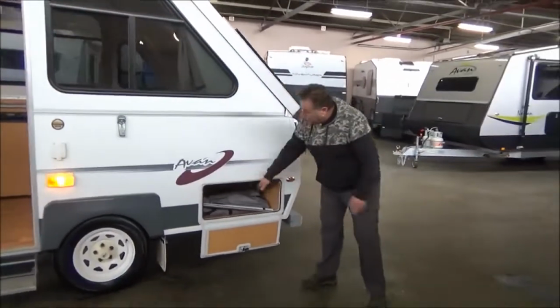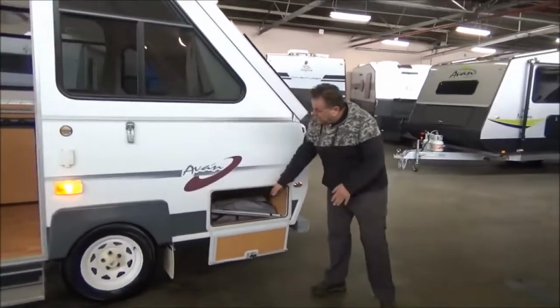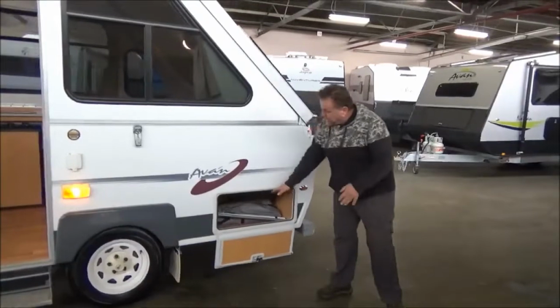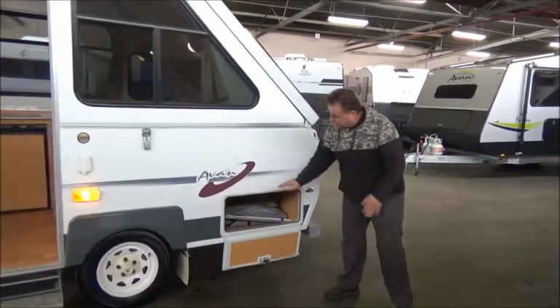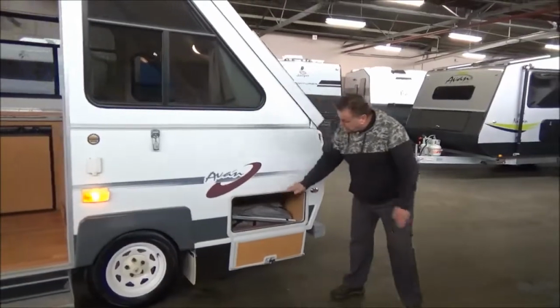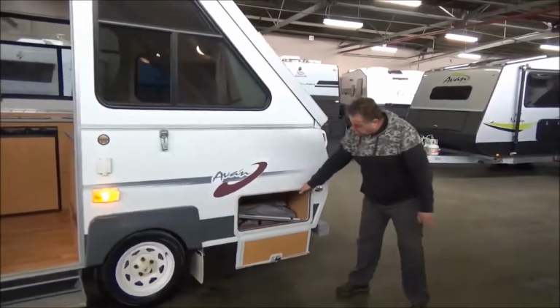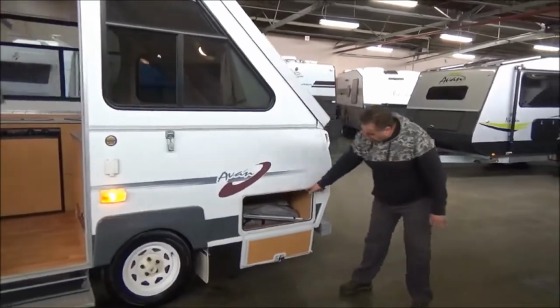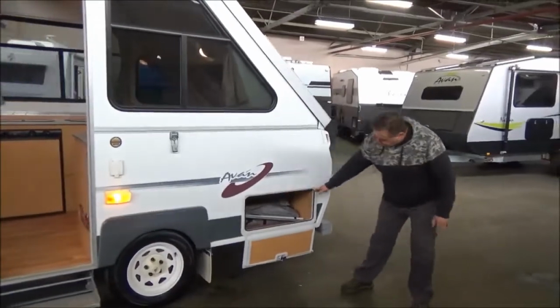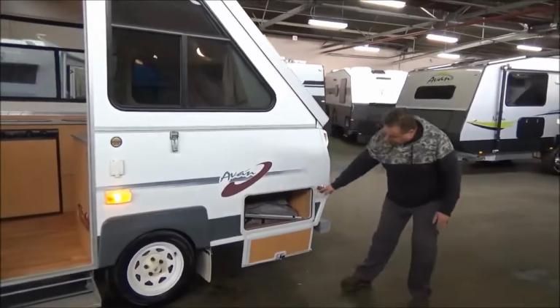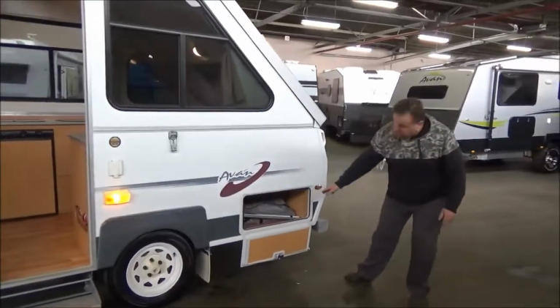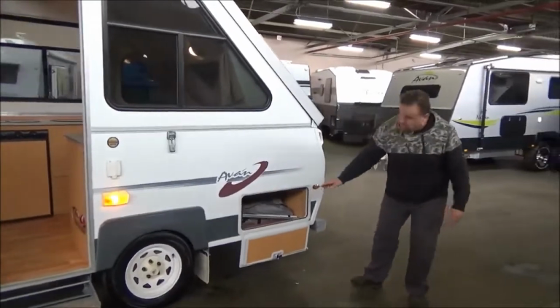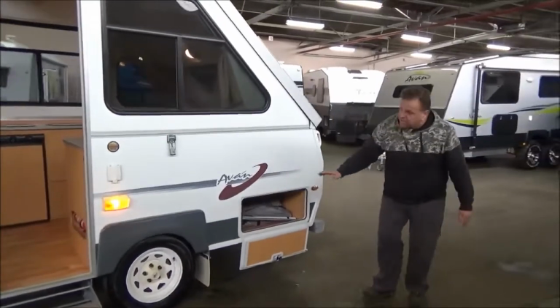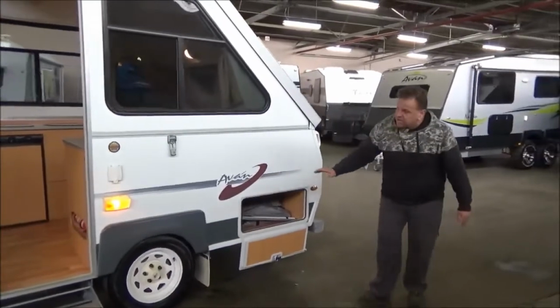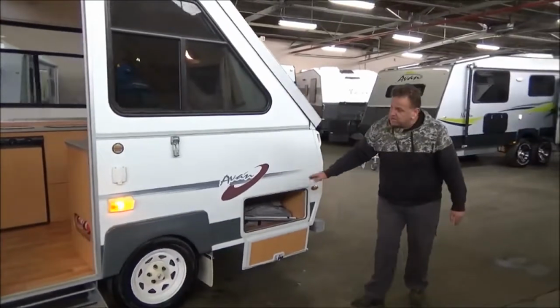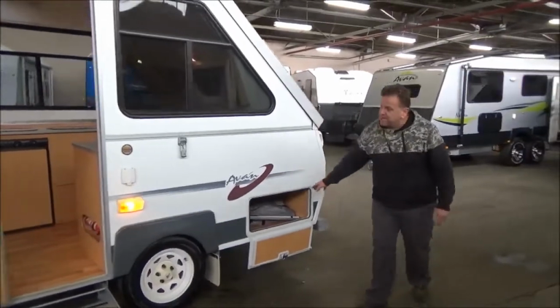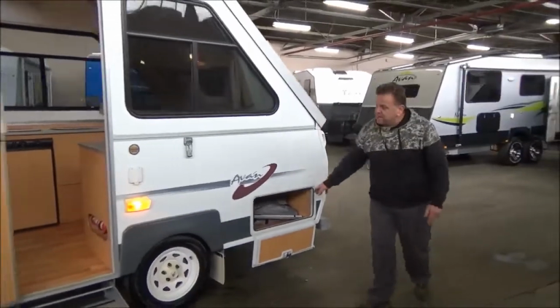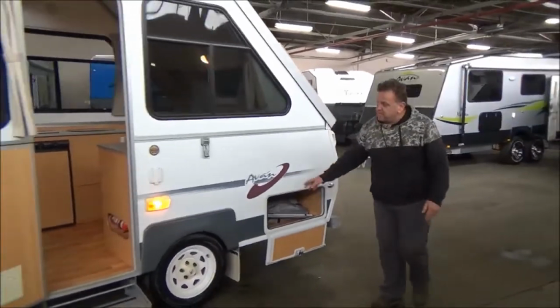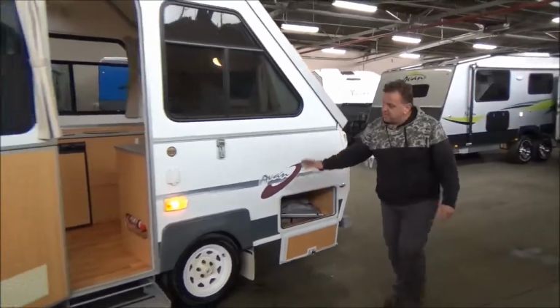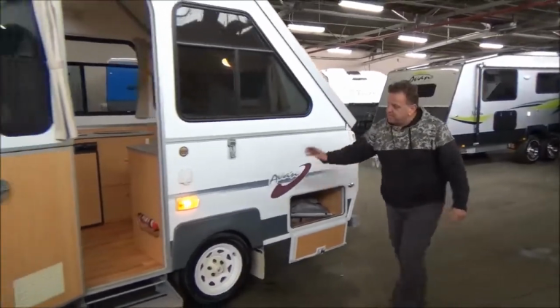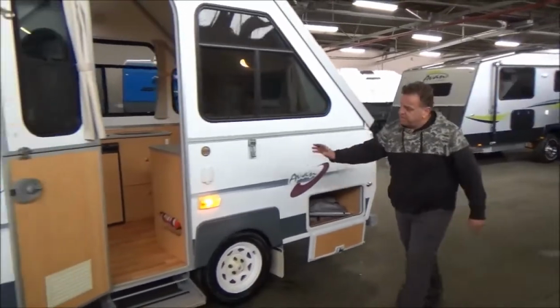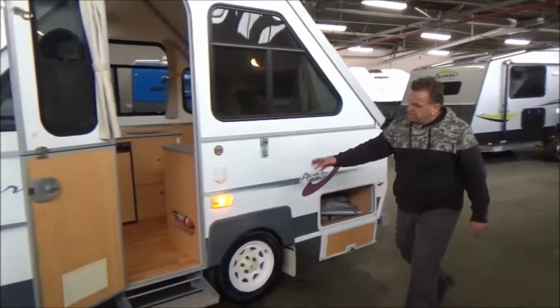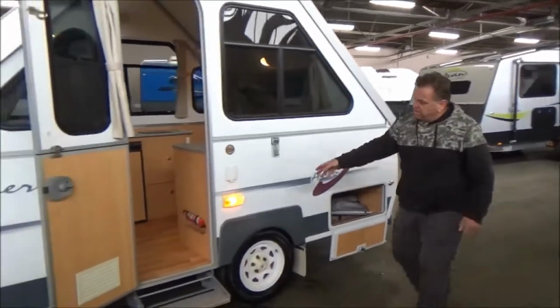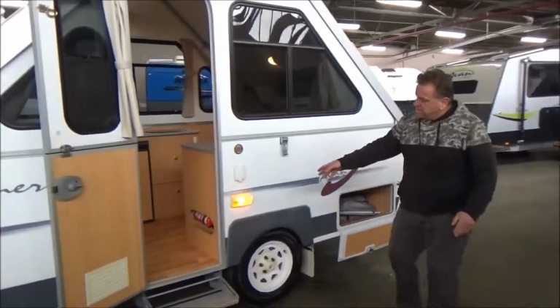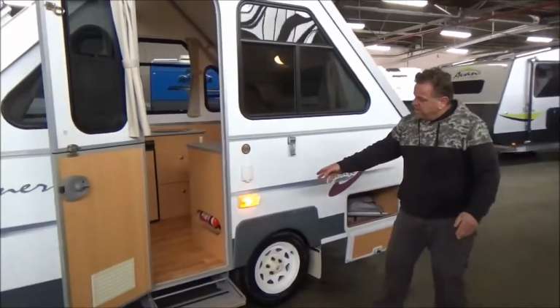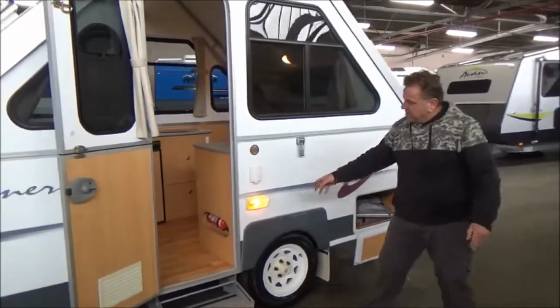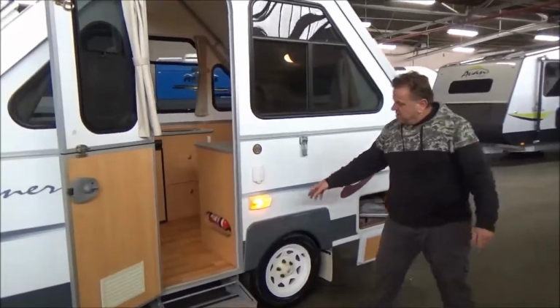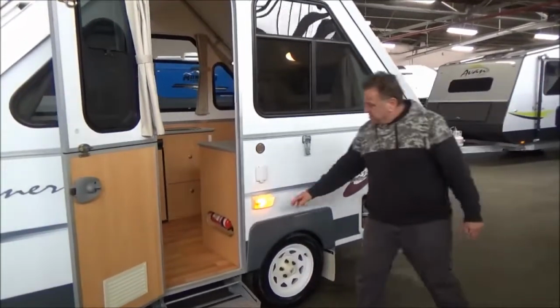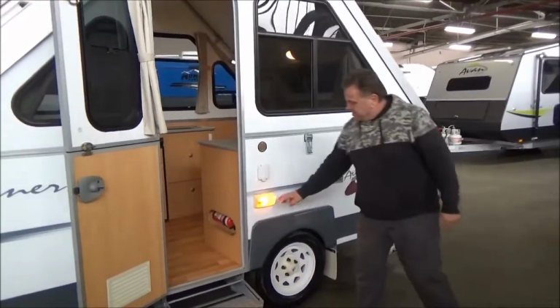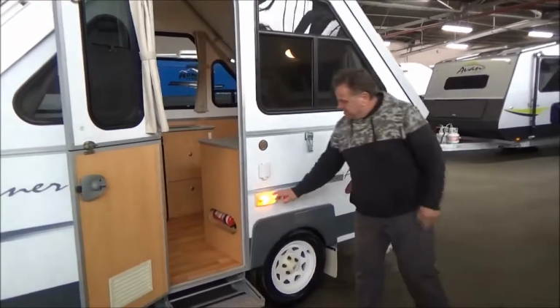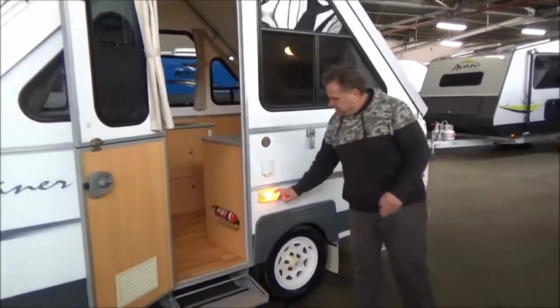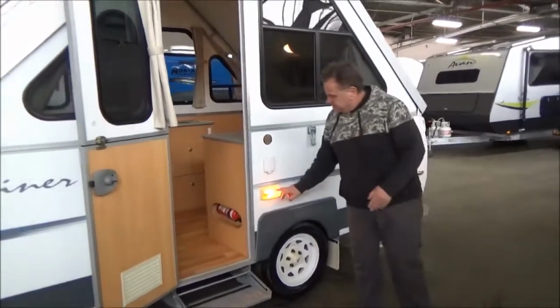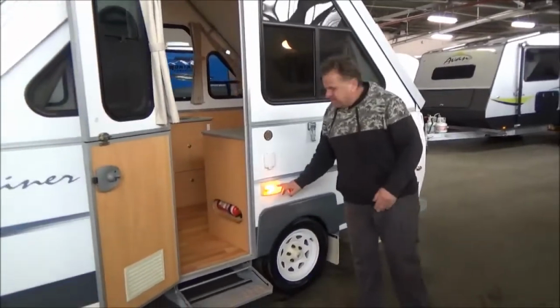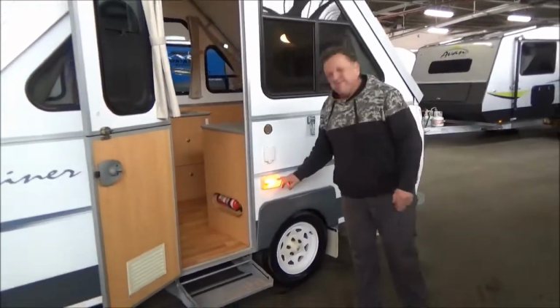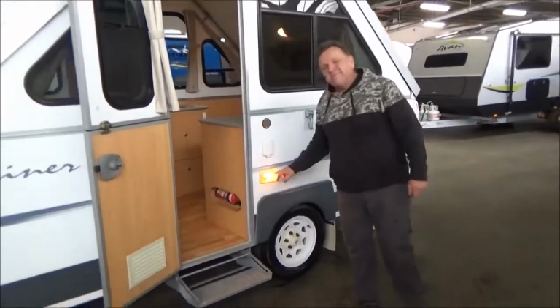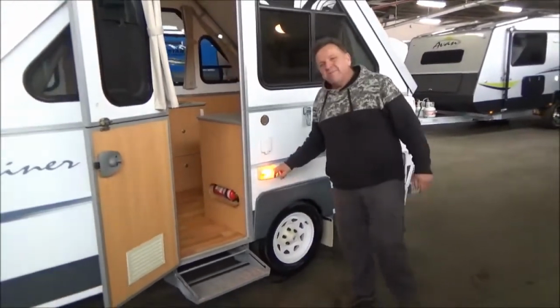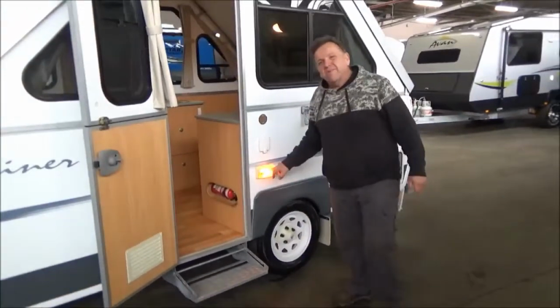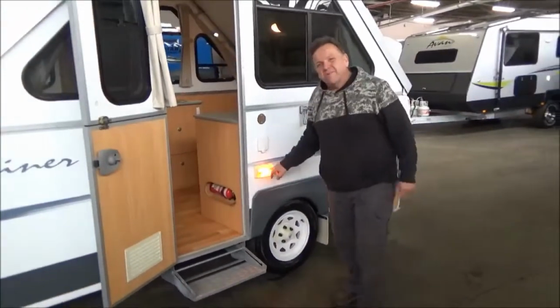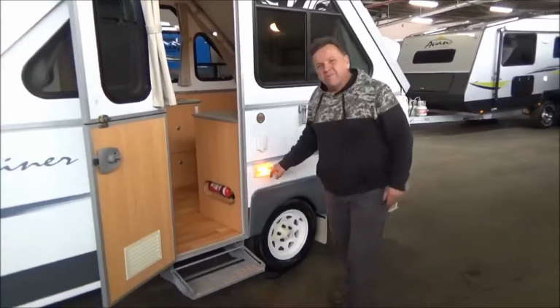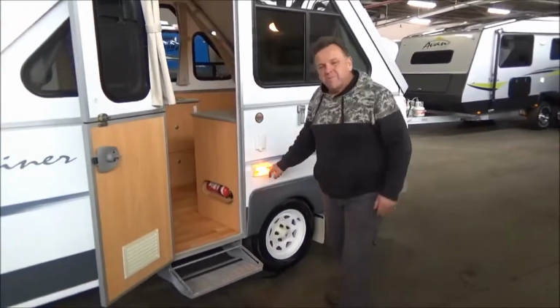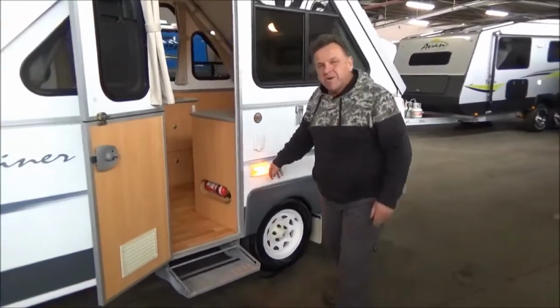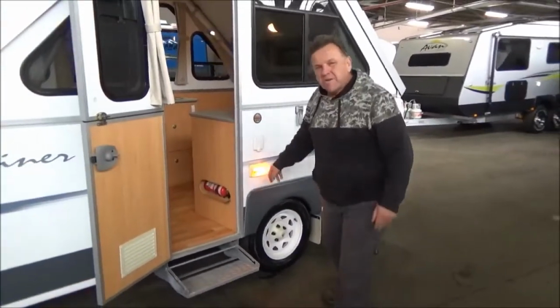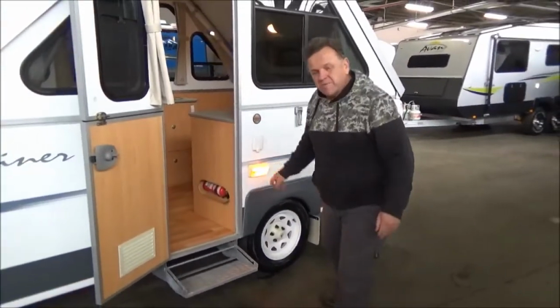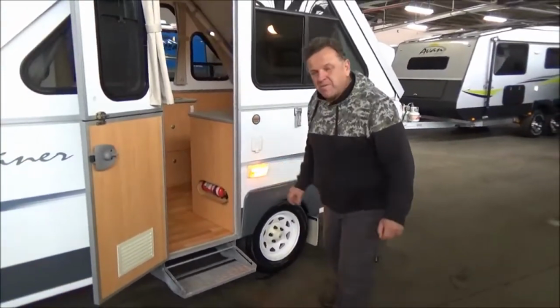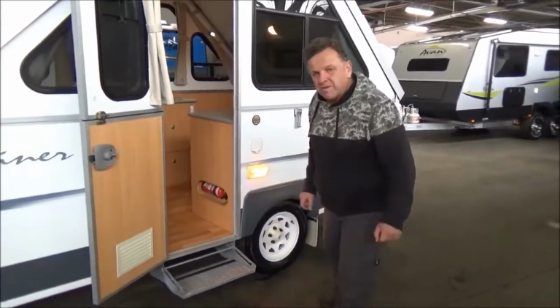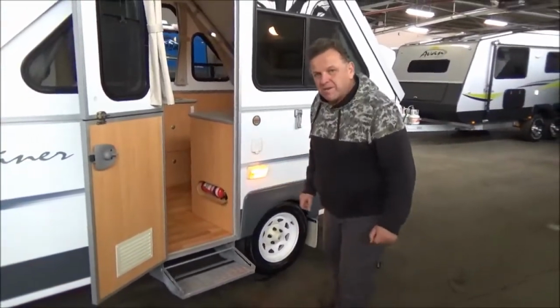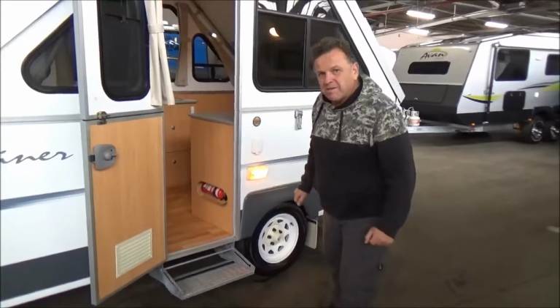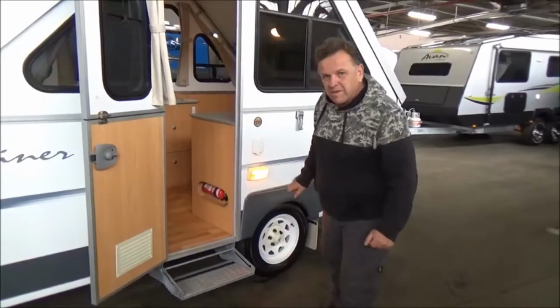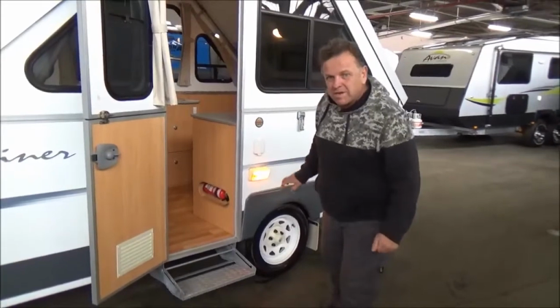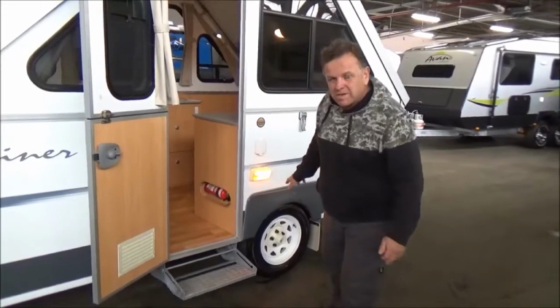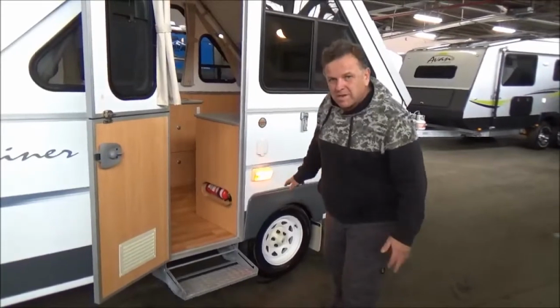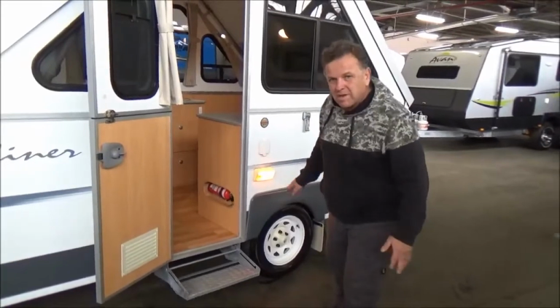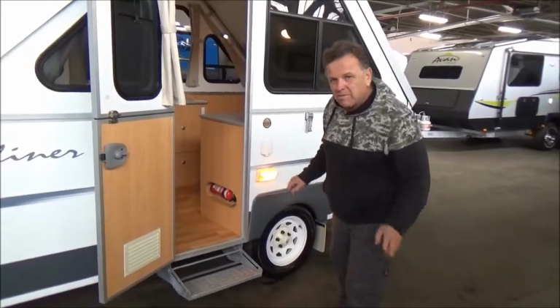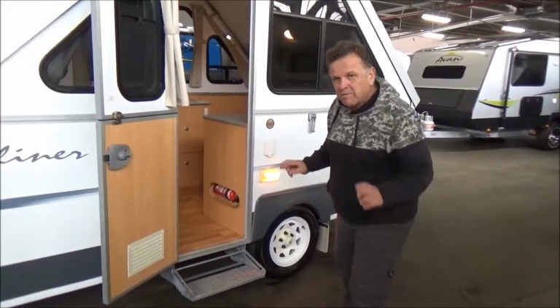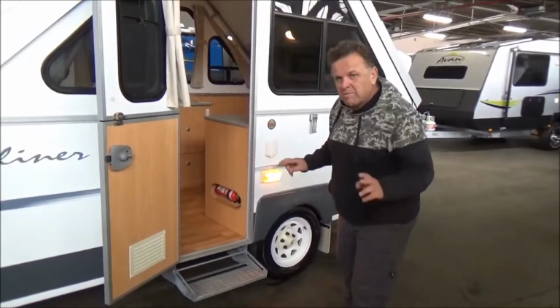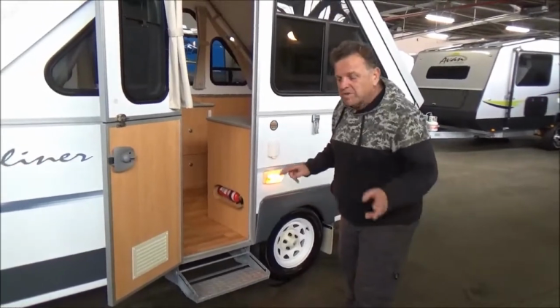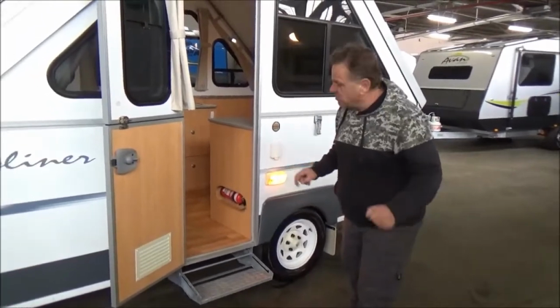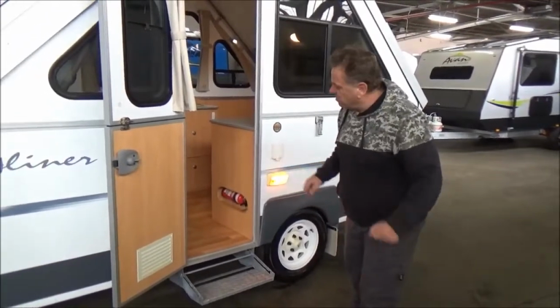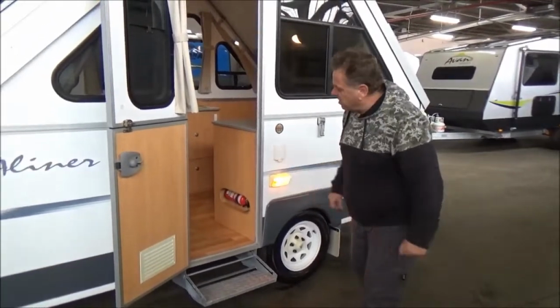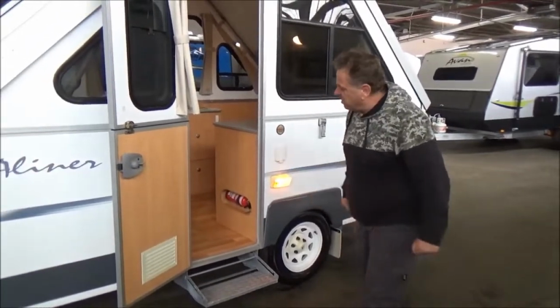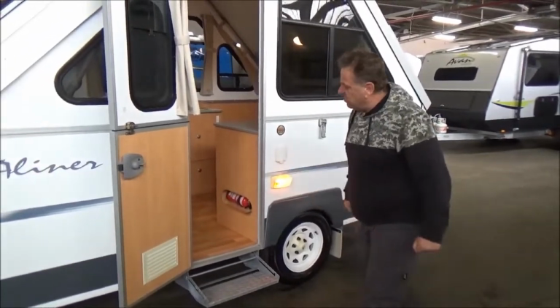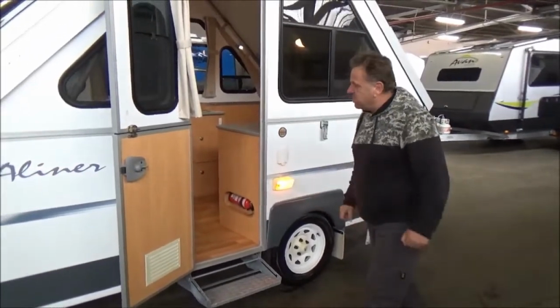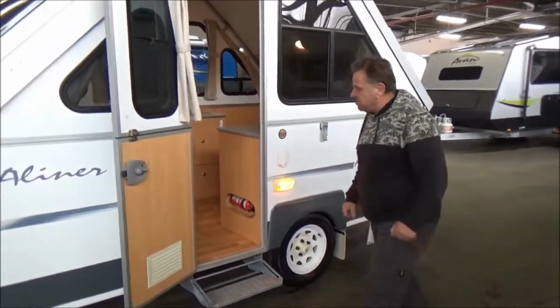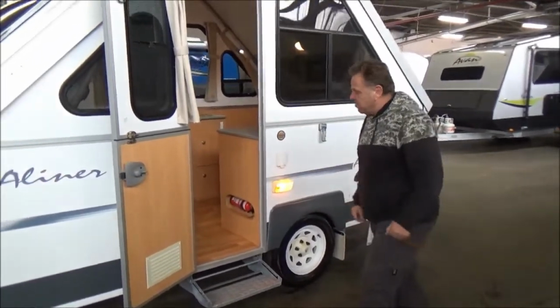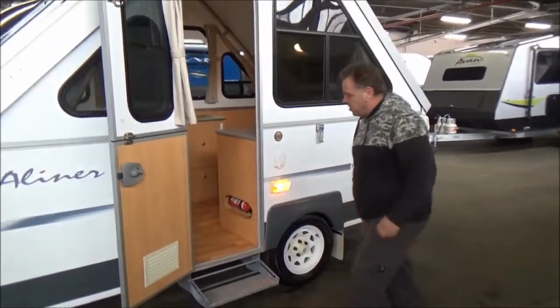It's got an awning set up. I still have to do my experiment to see if those yellow mozzie repellent things work.